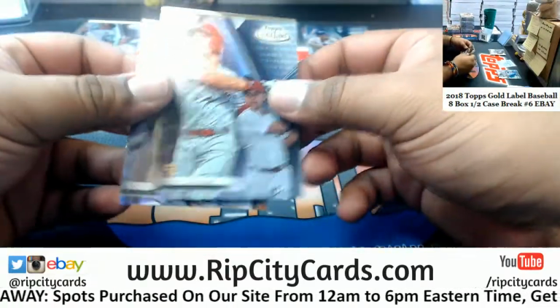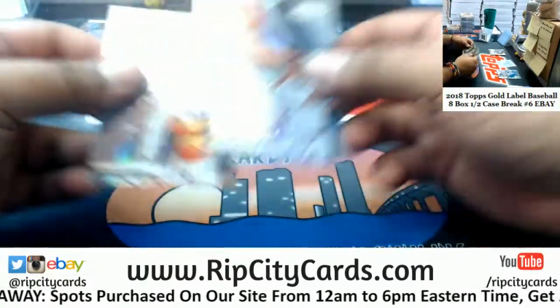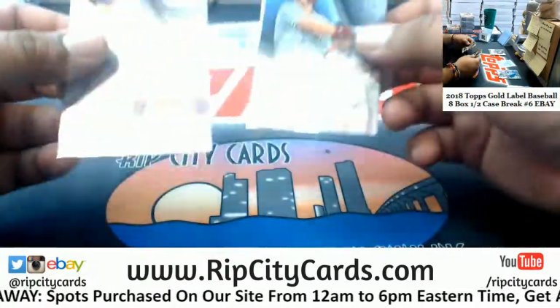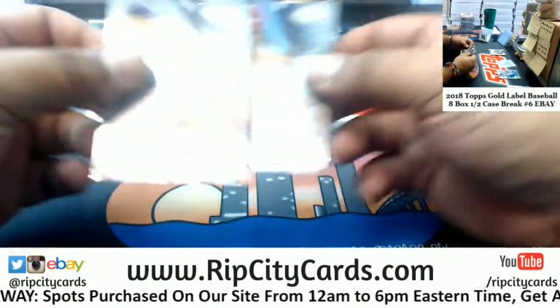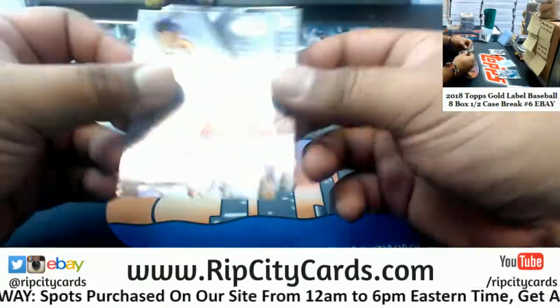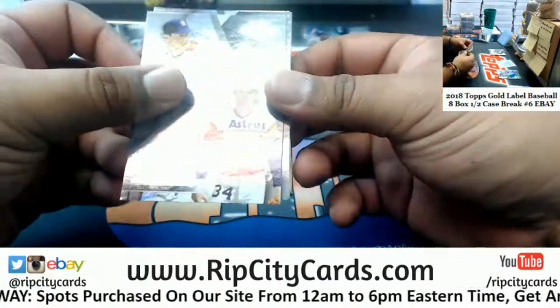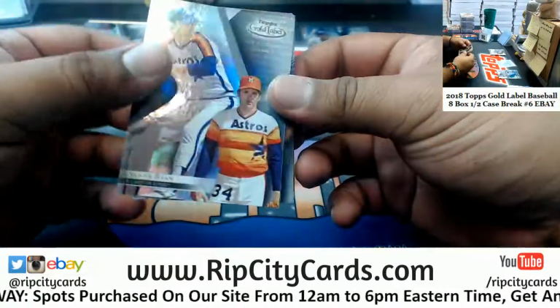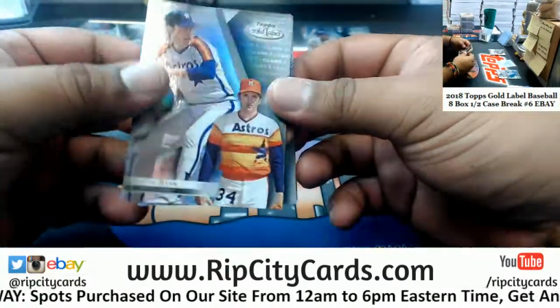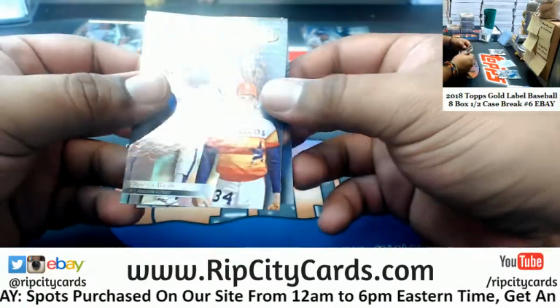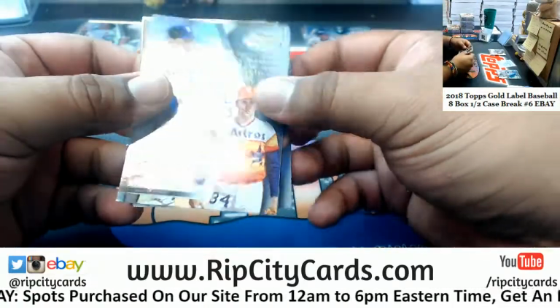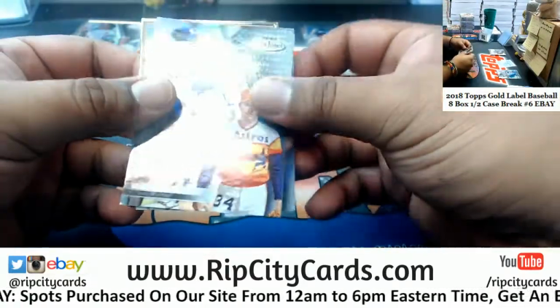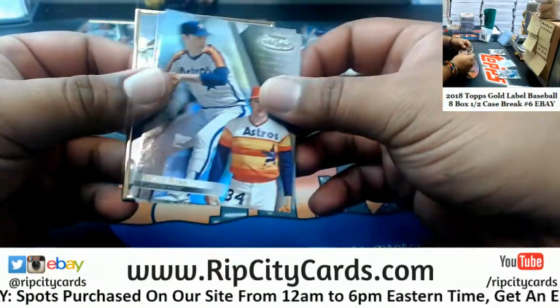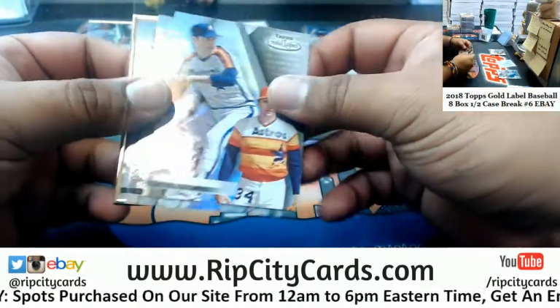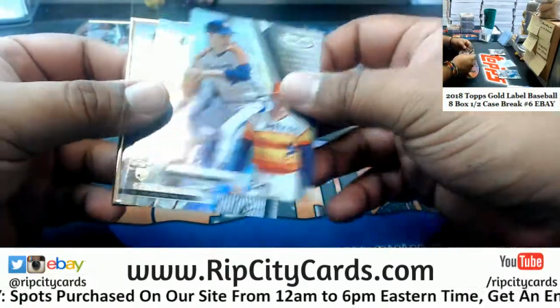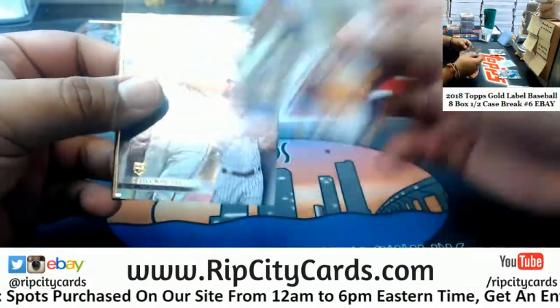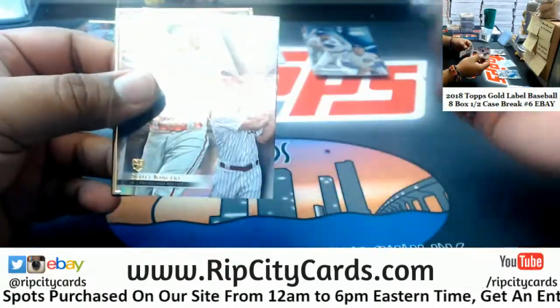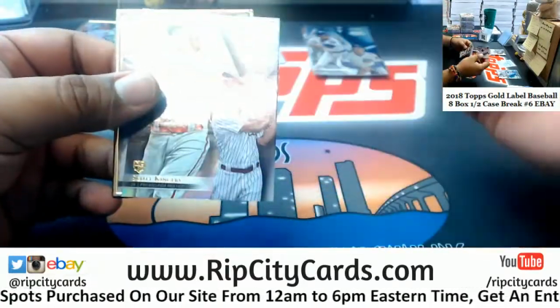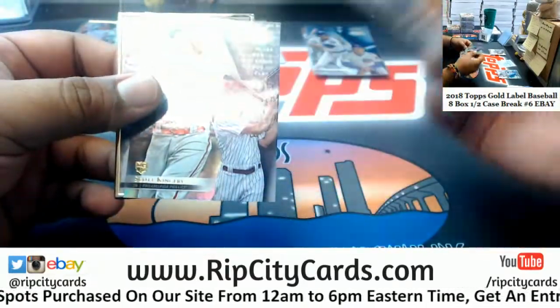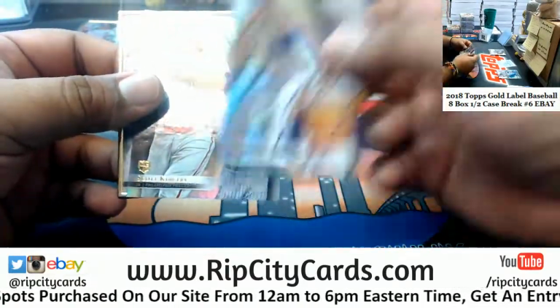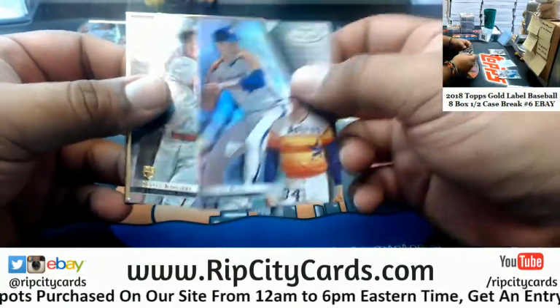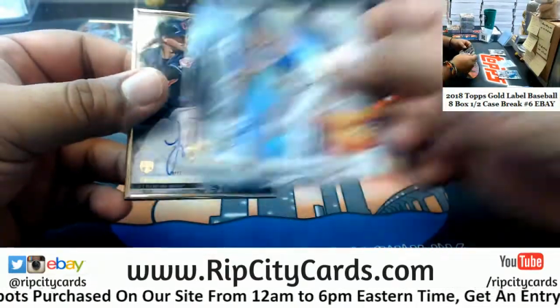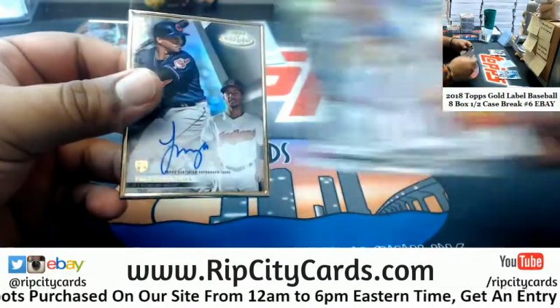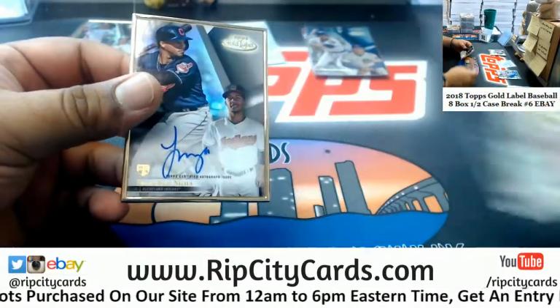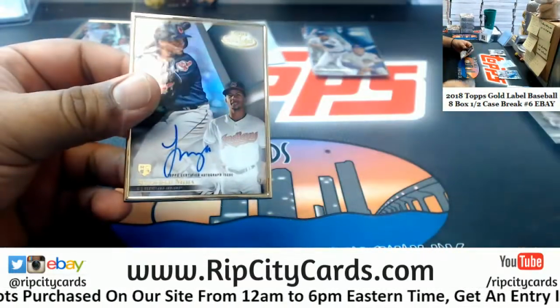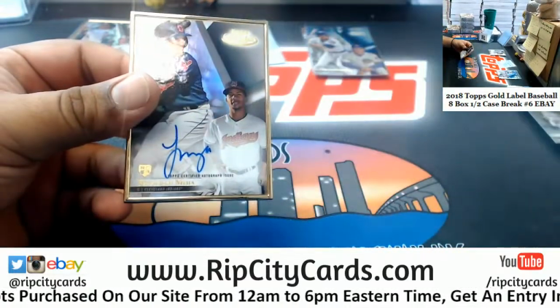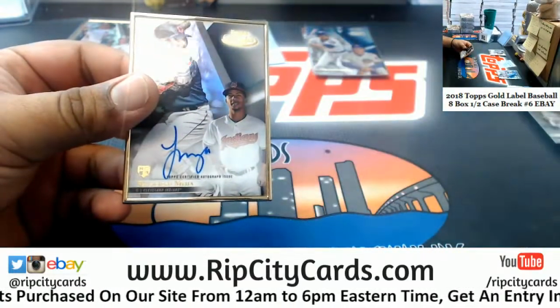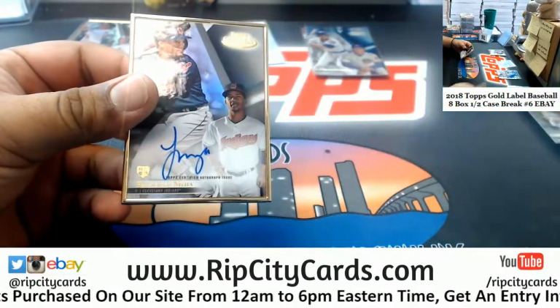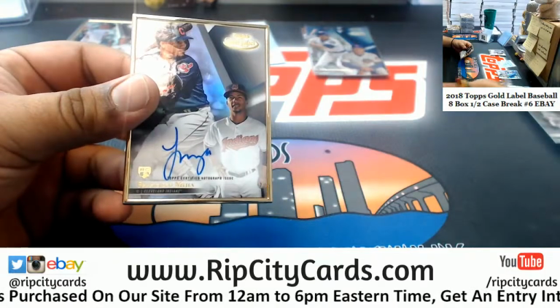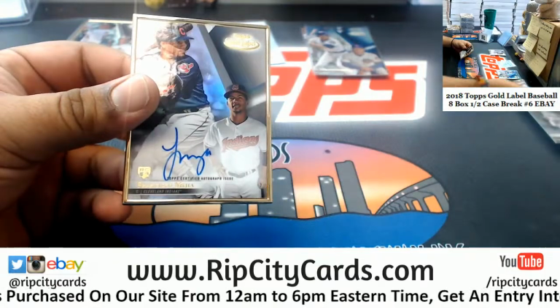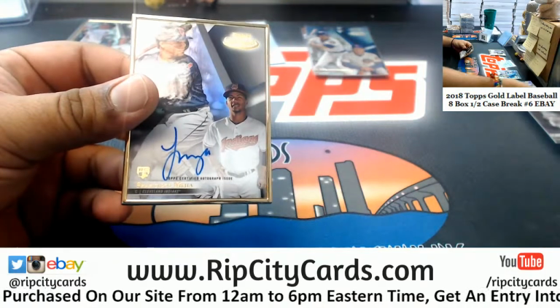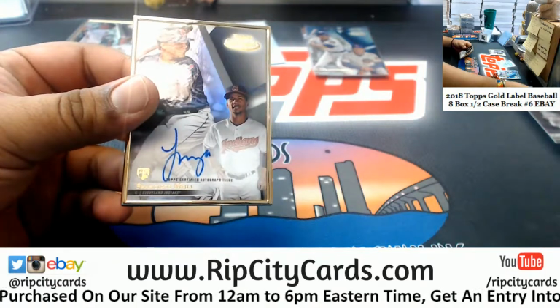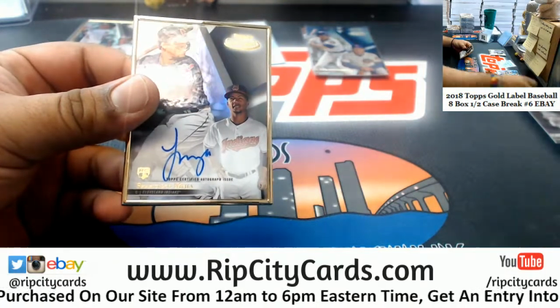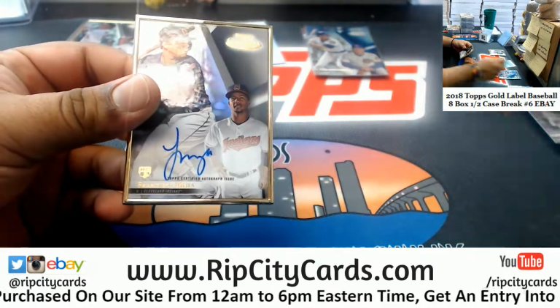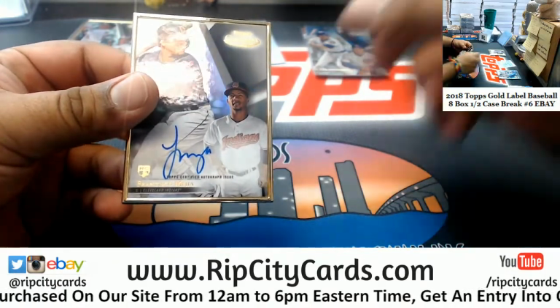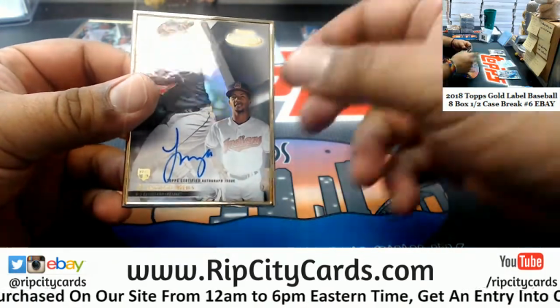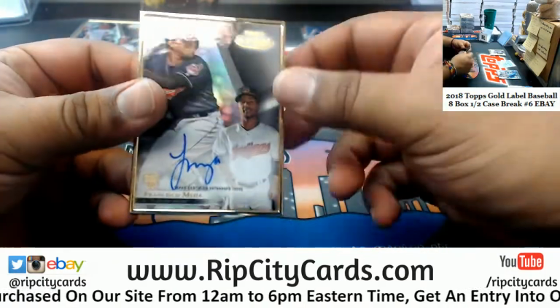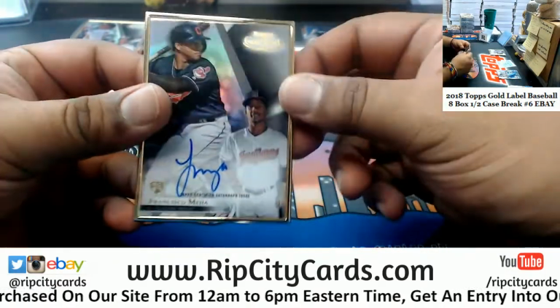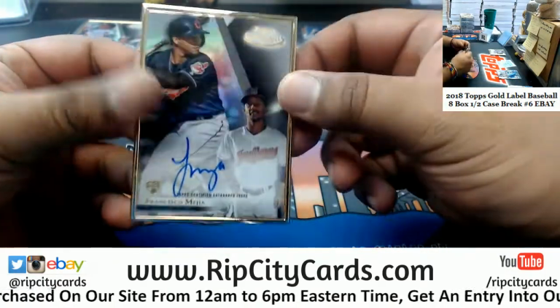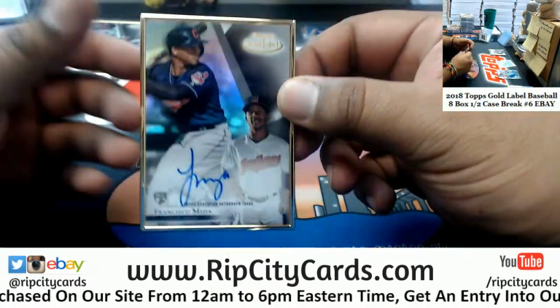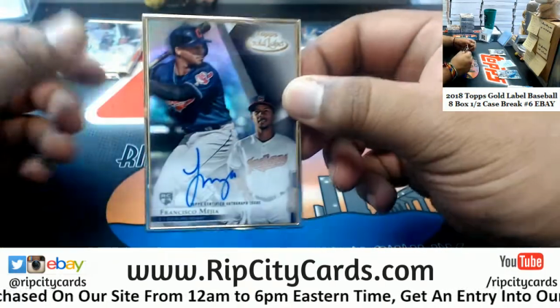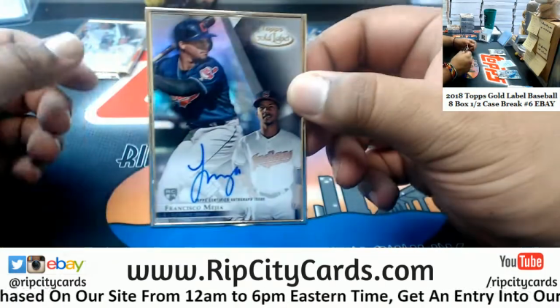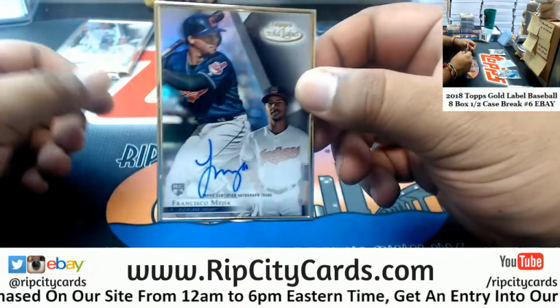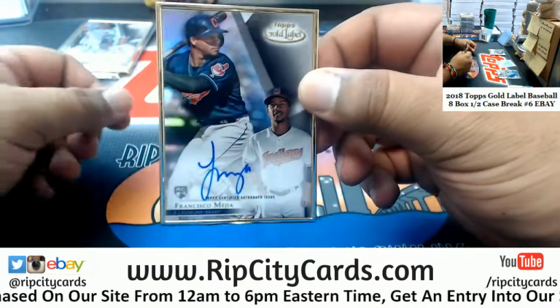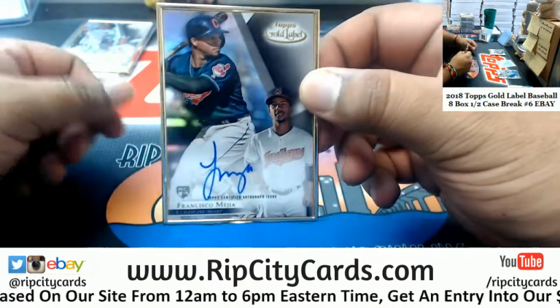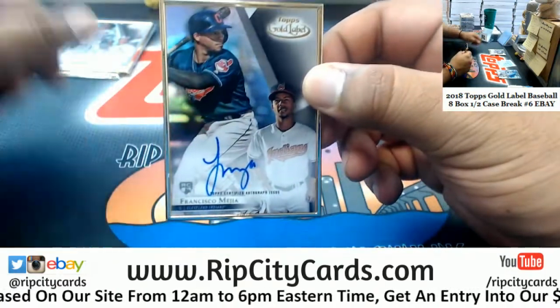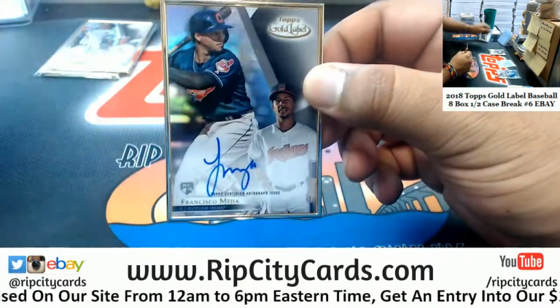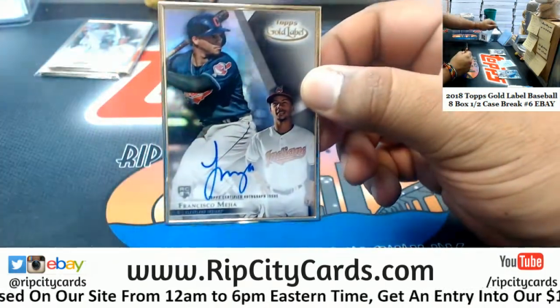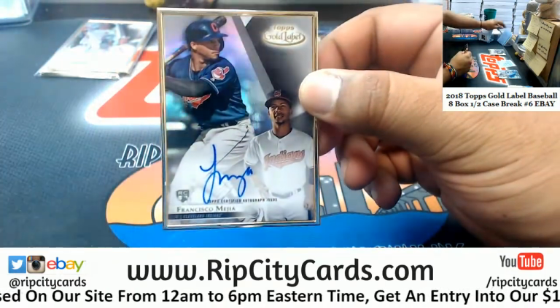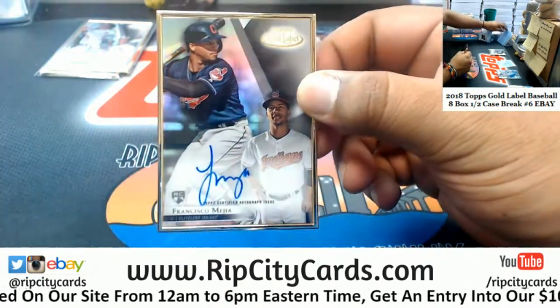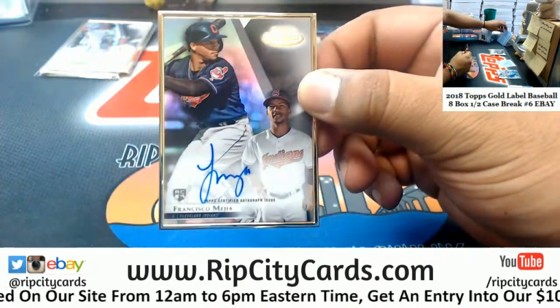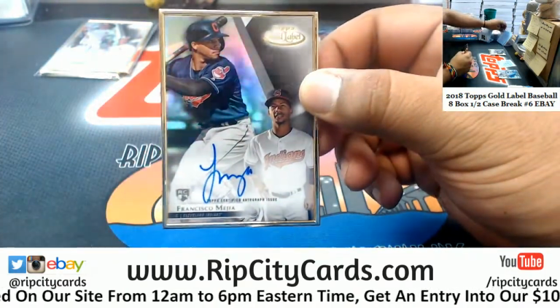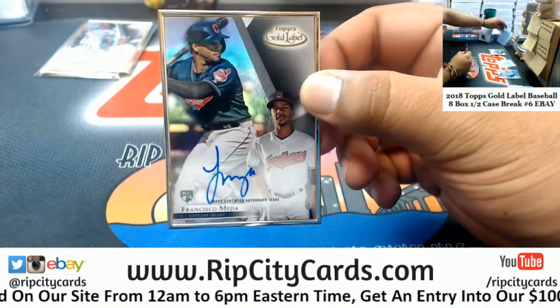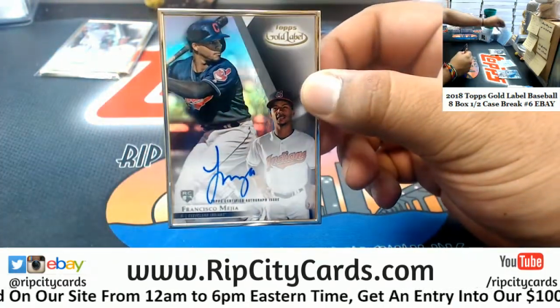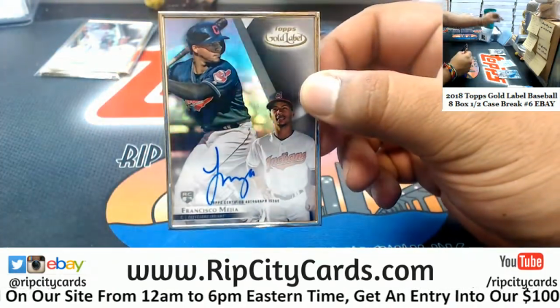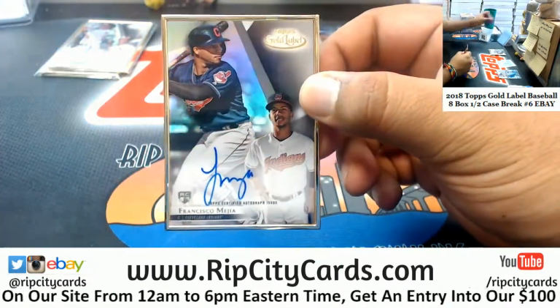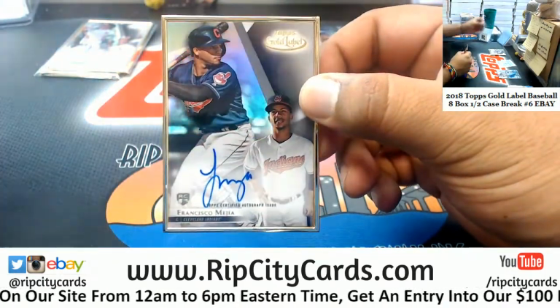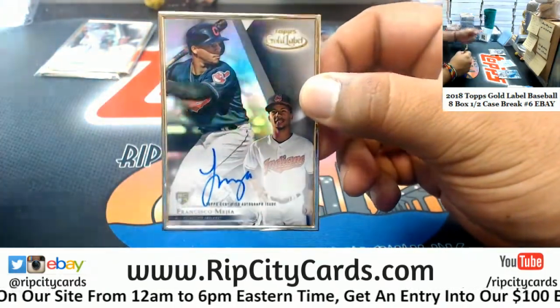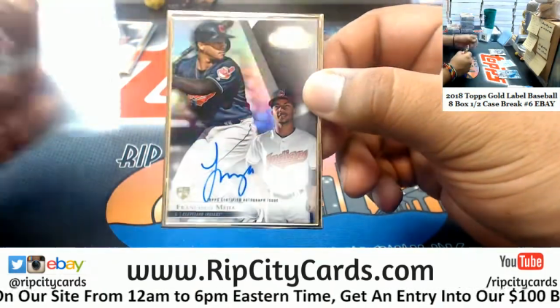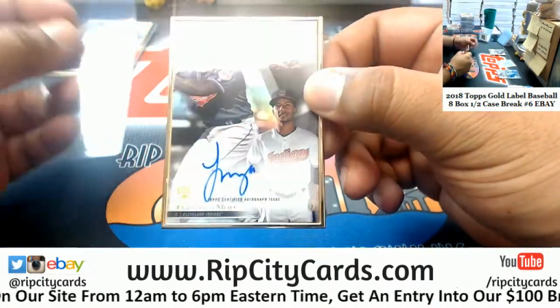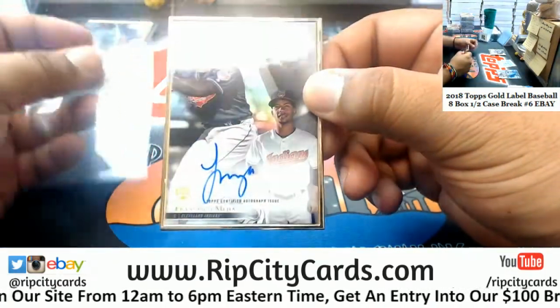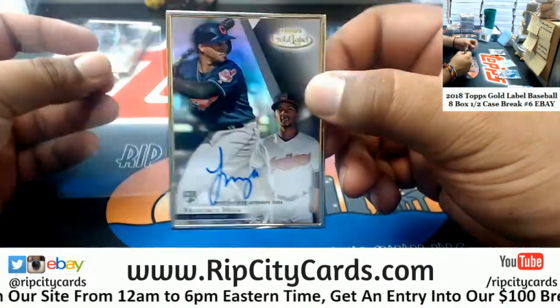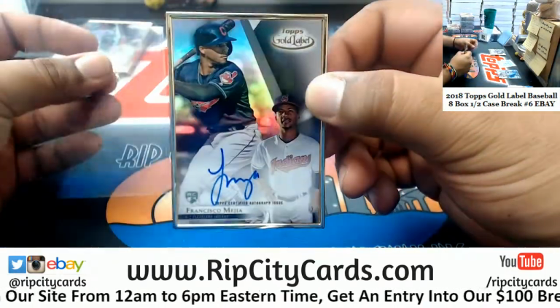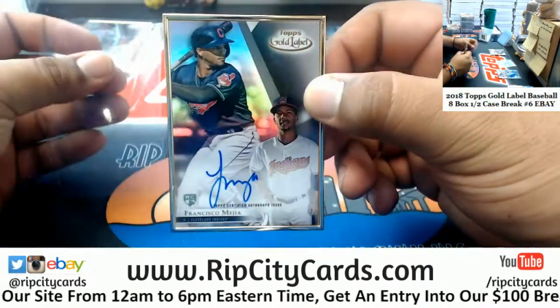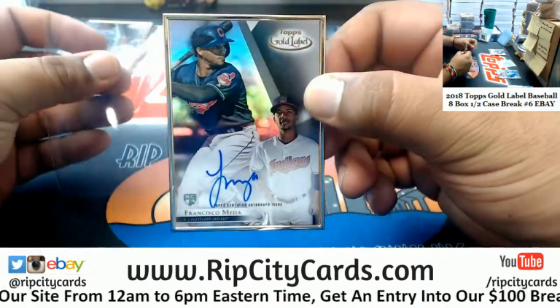That's Omar, Brian, Ike. Got a Francisco Mejia of the Indians rookie autograph — that's talked about.